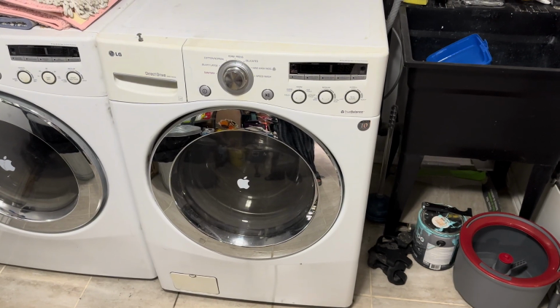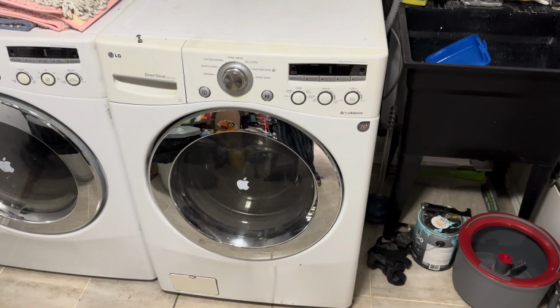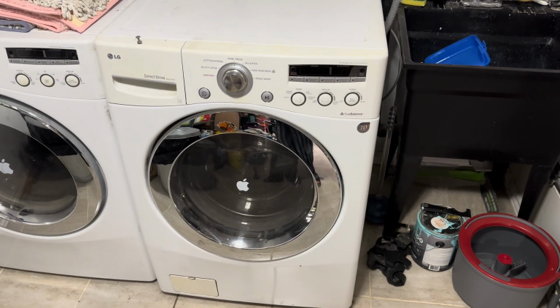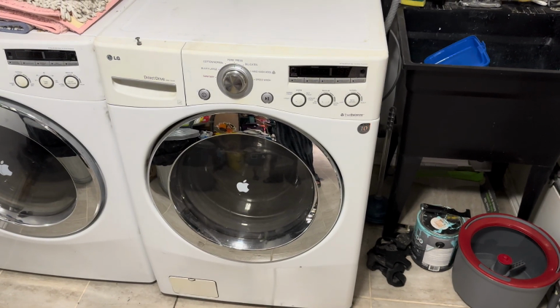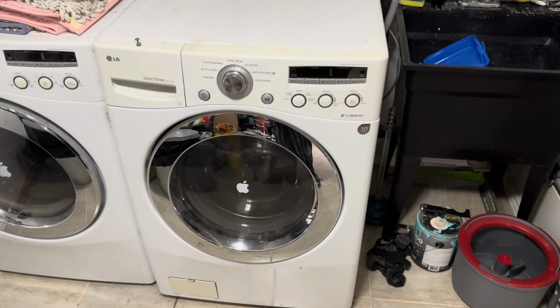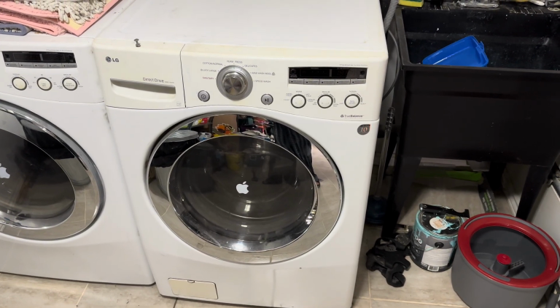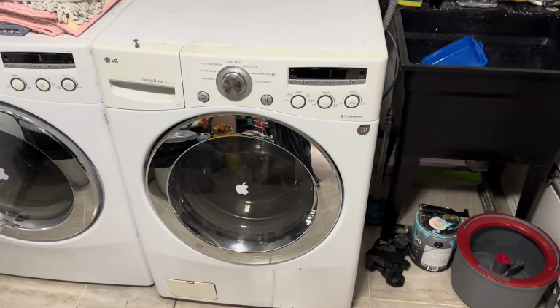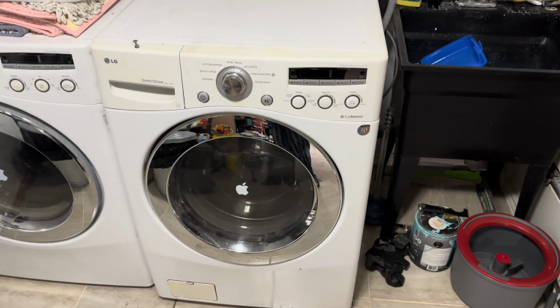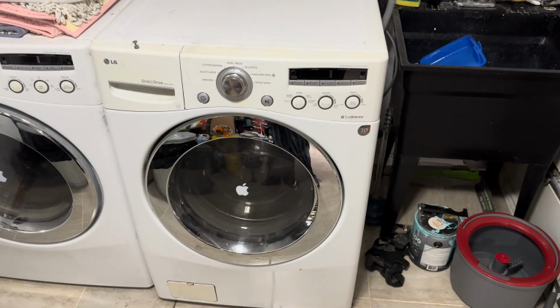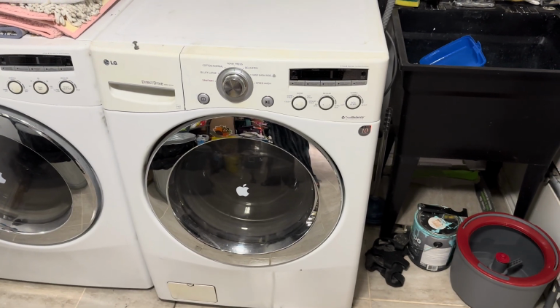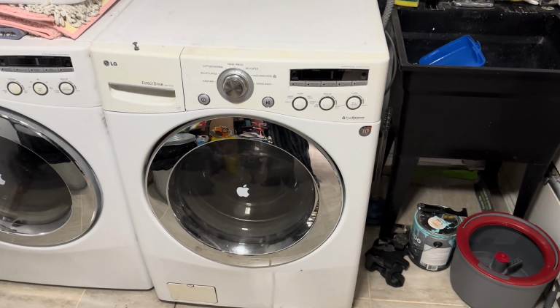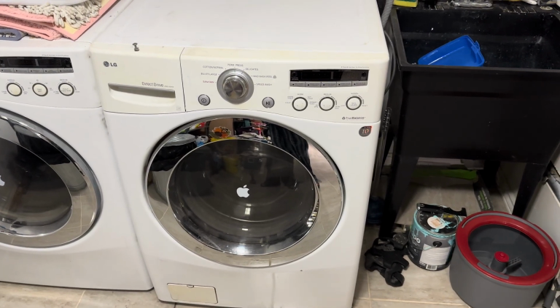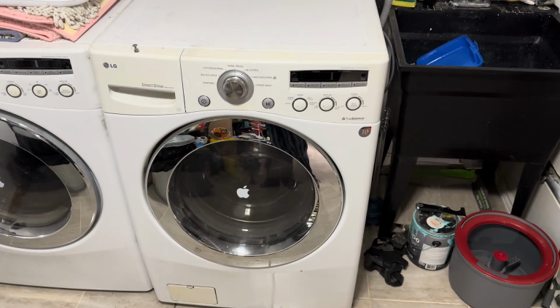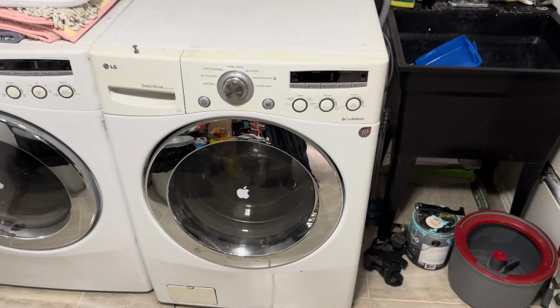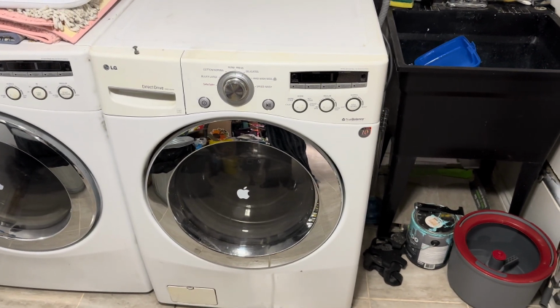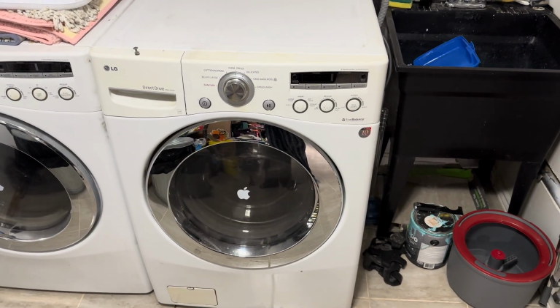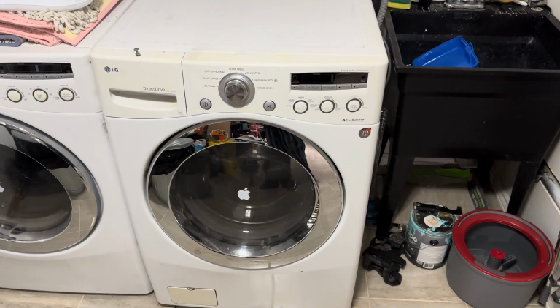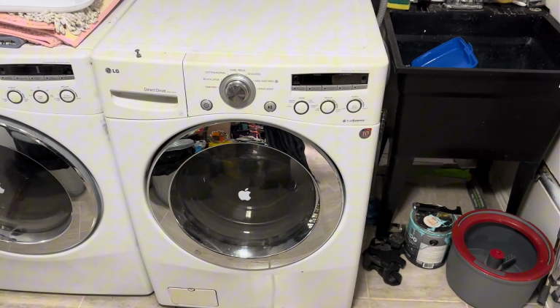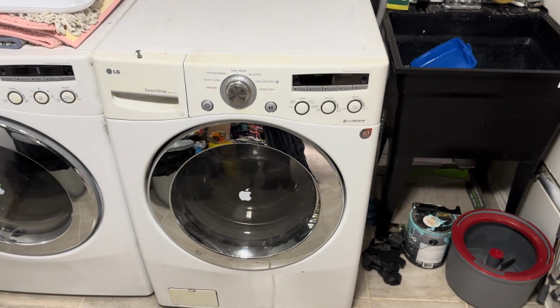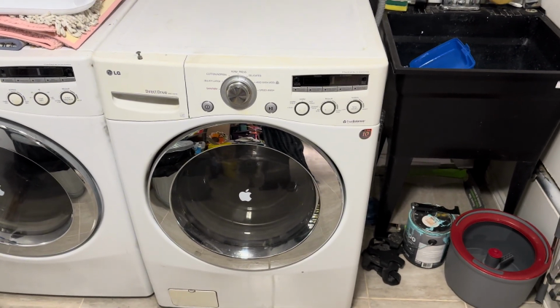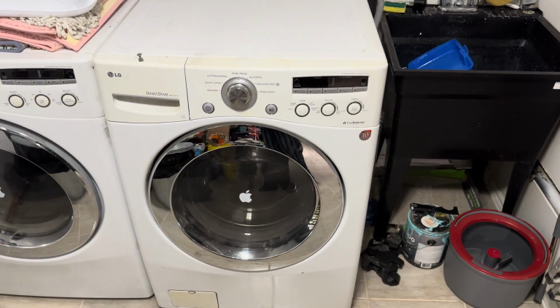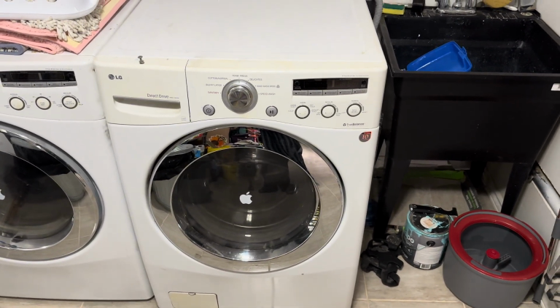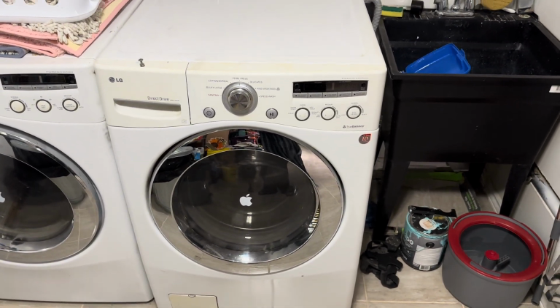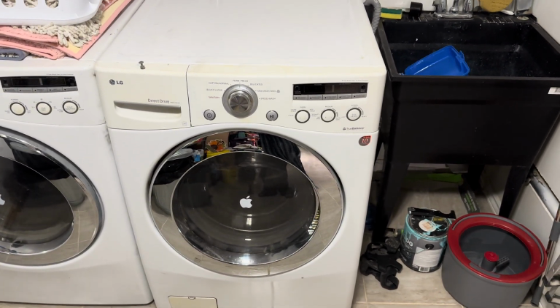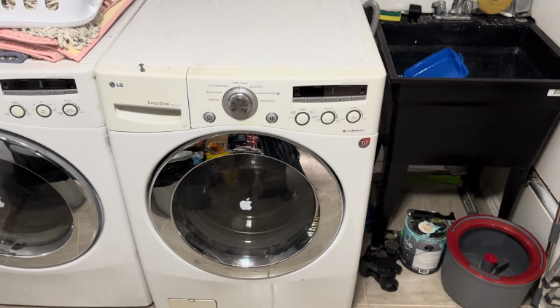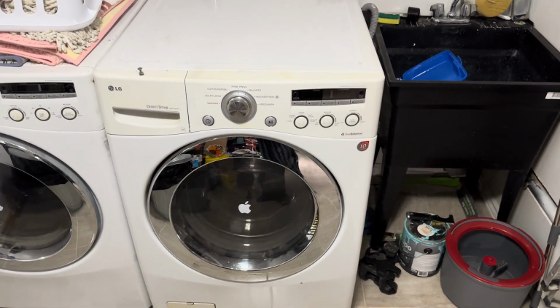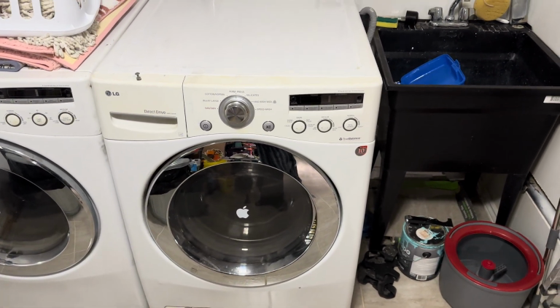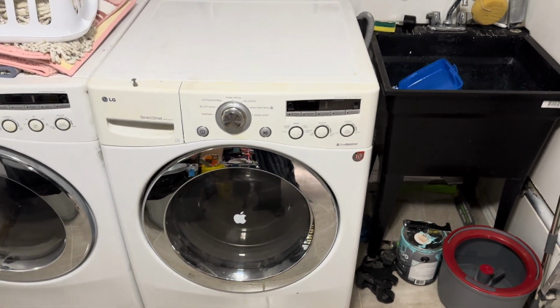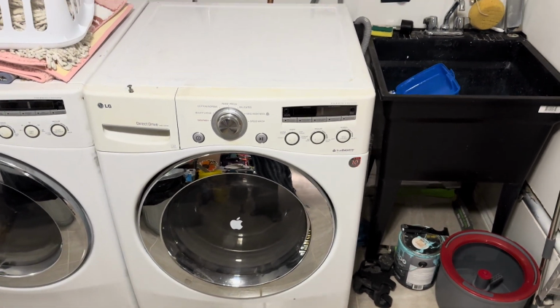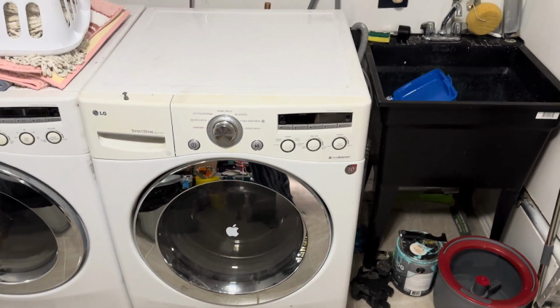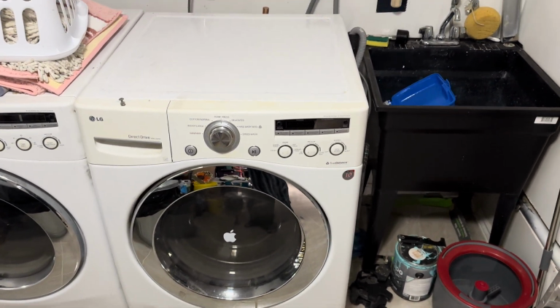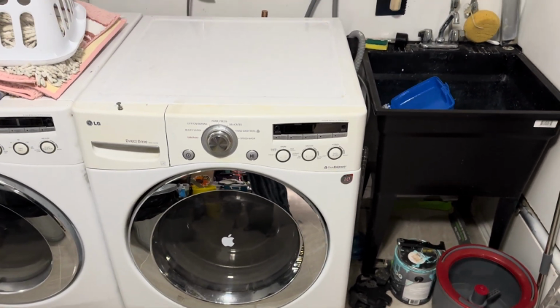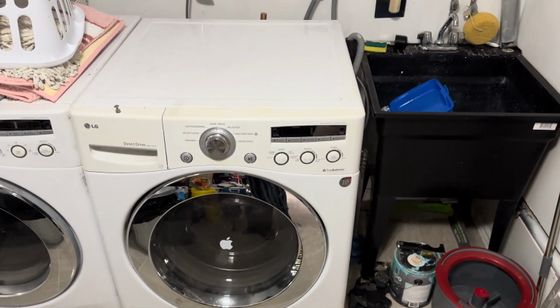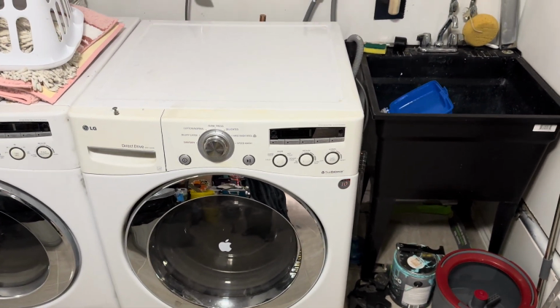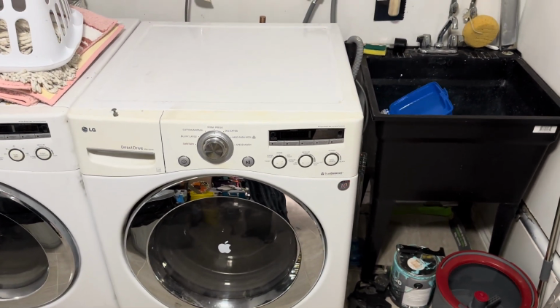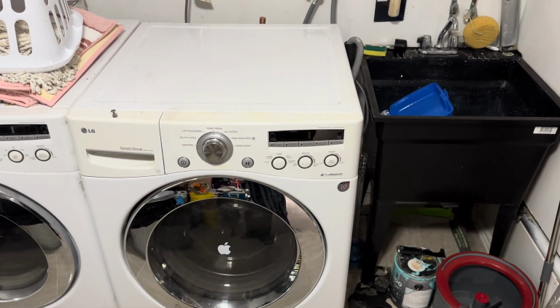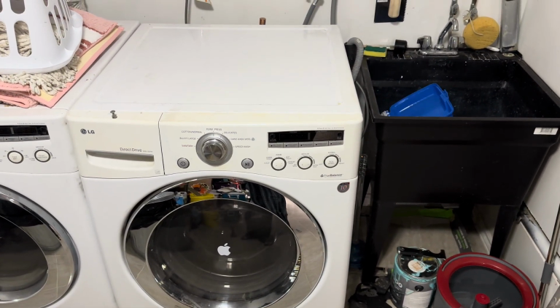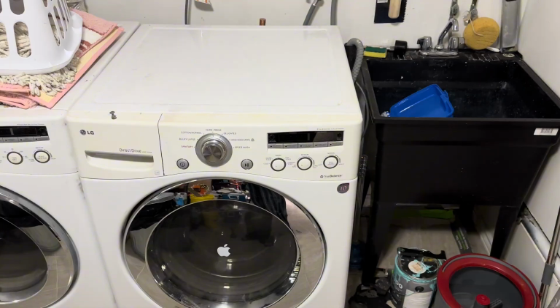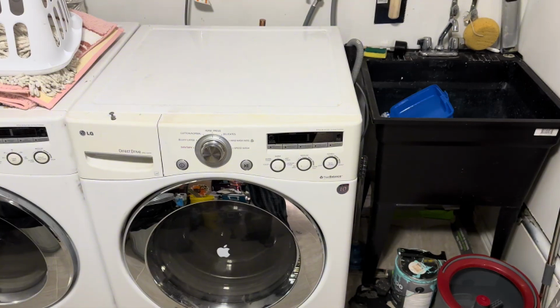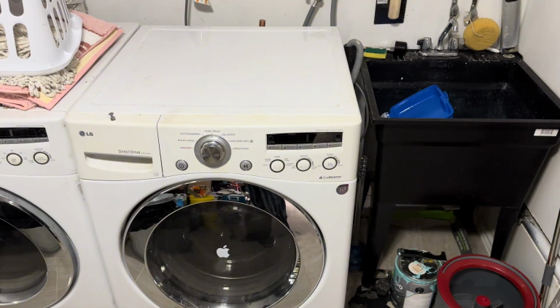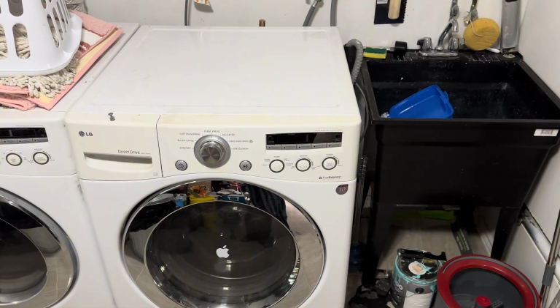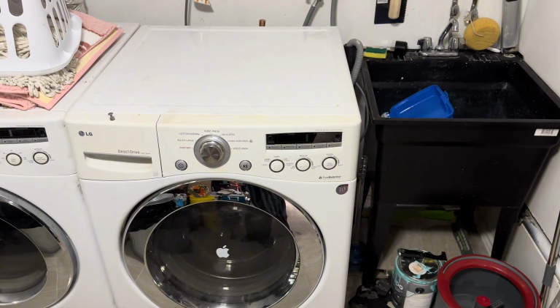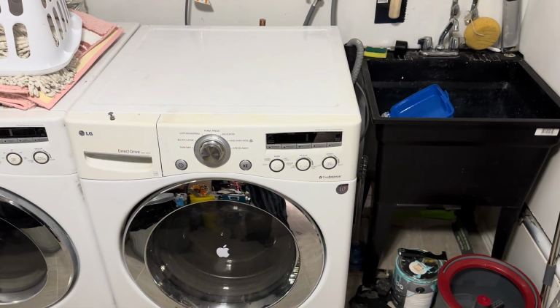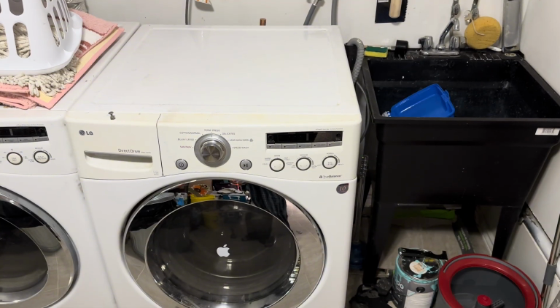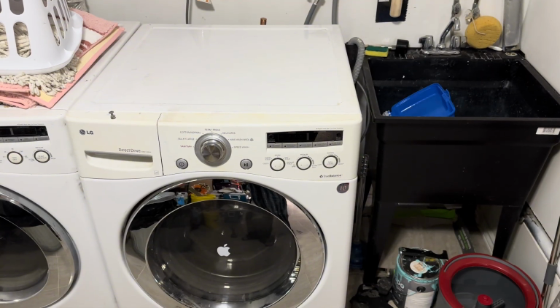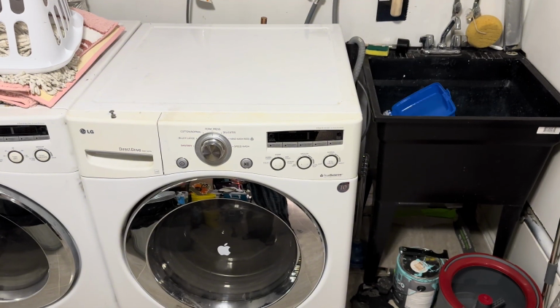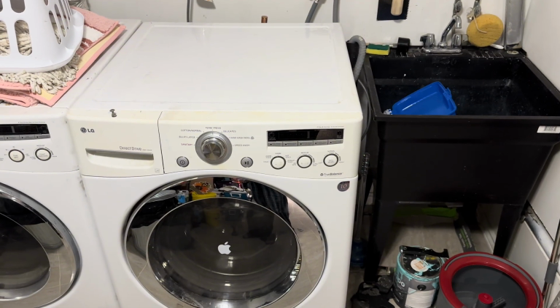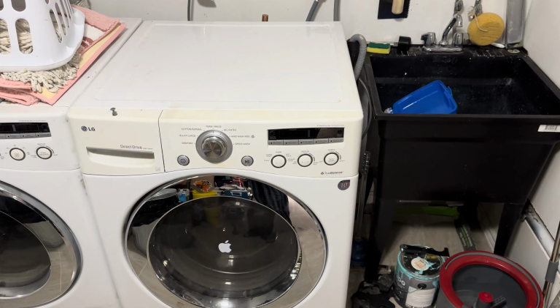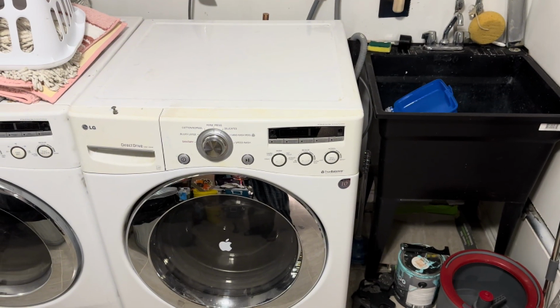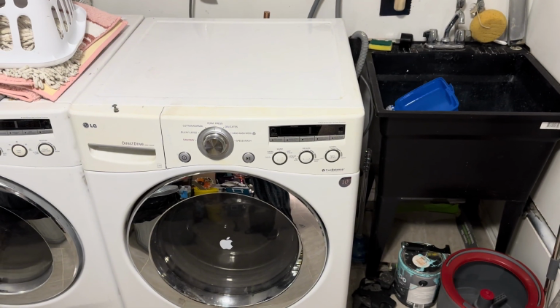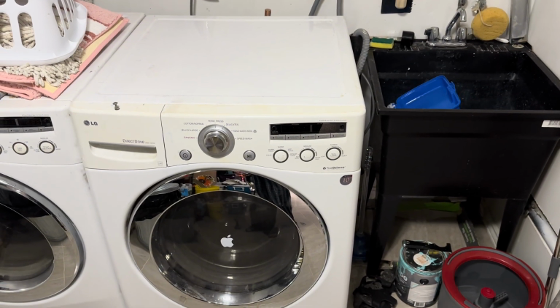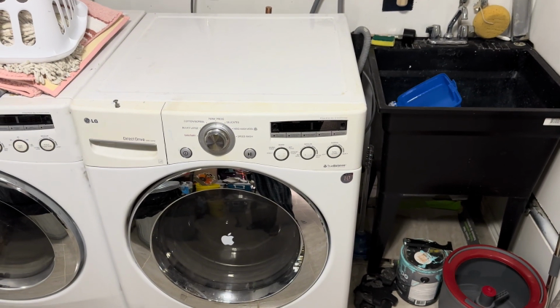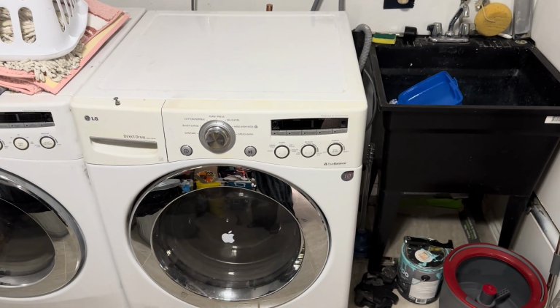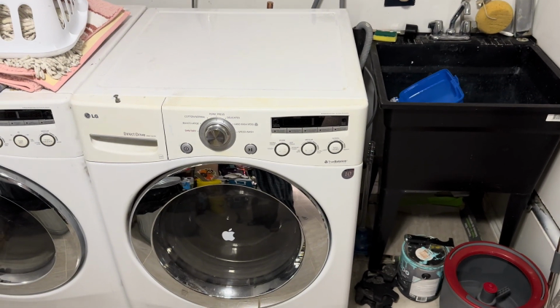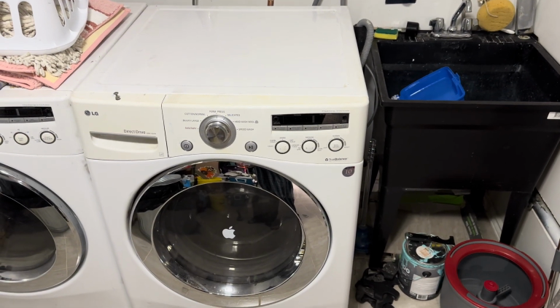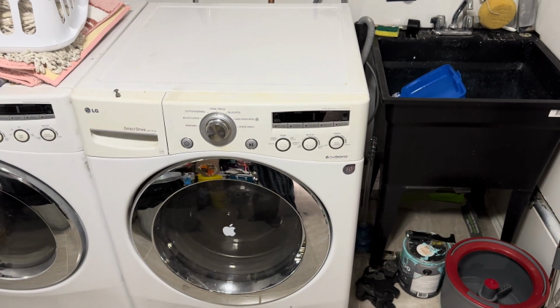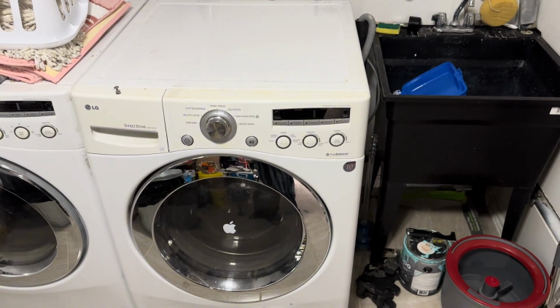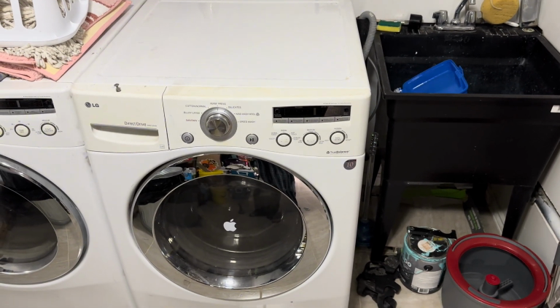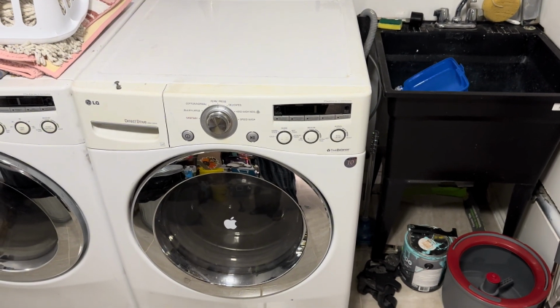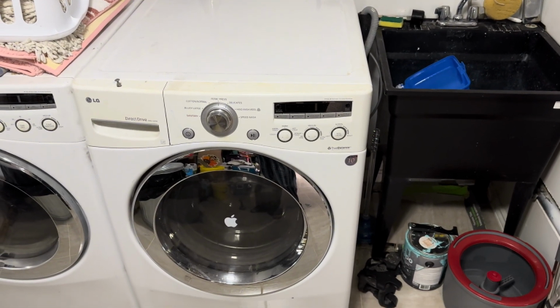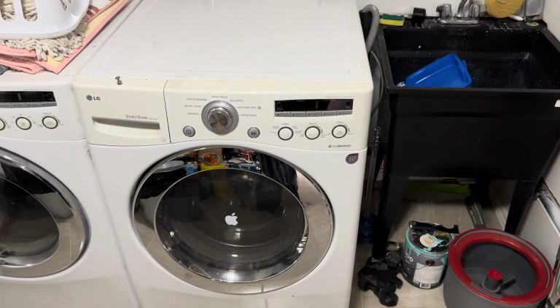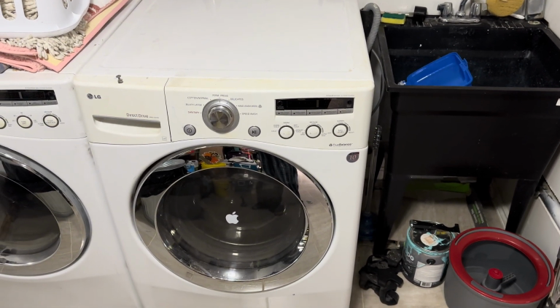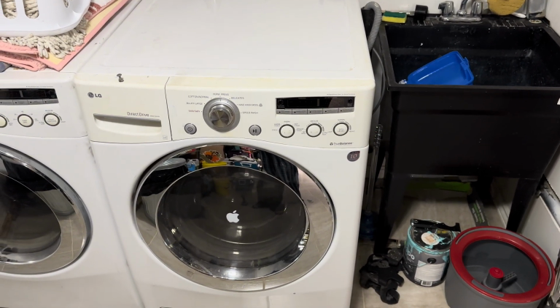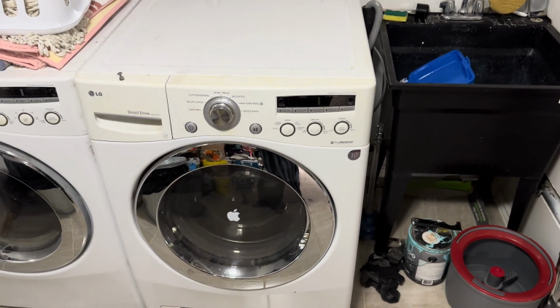So we're going to dive into this right away and take the top off of this machine. We're going to show you all about it and how to do it.